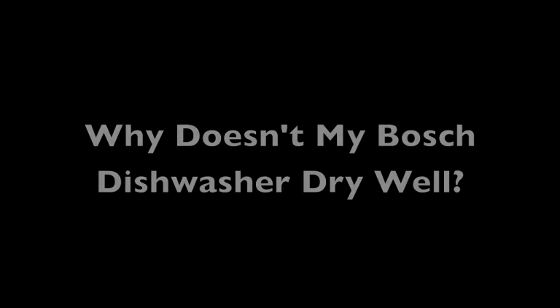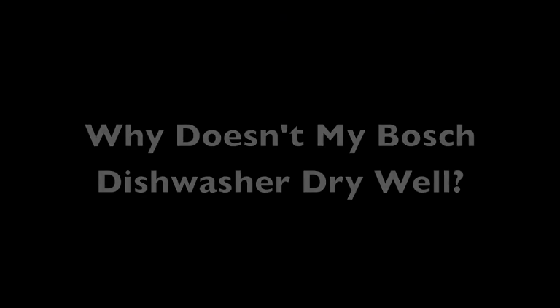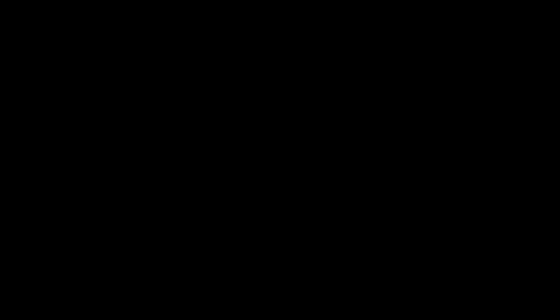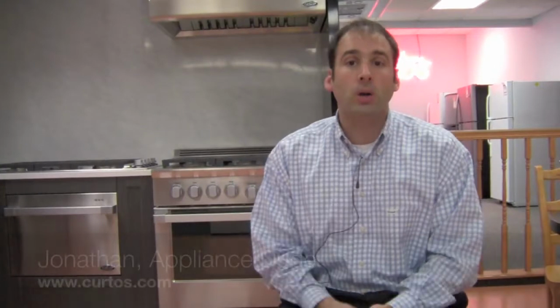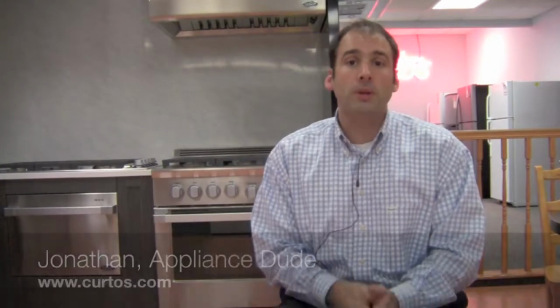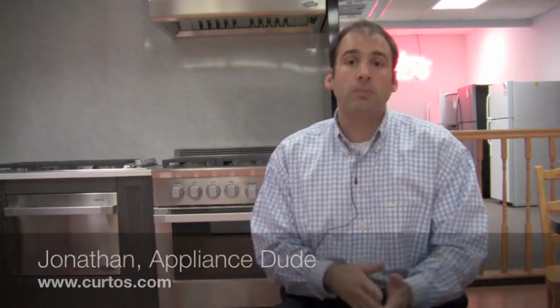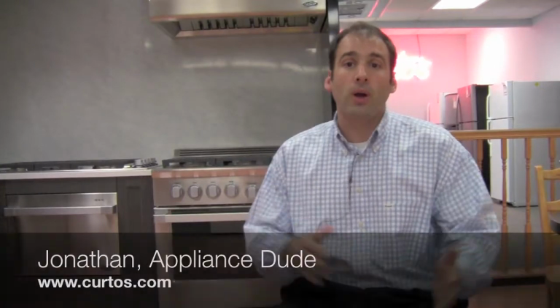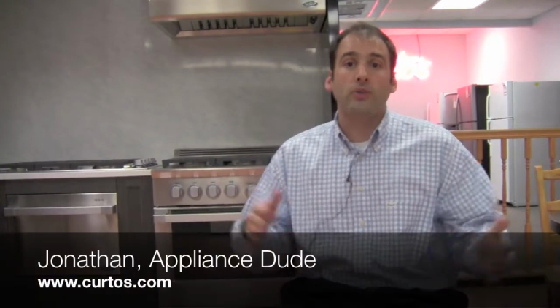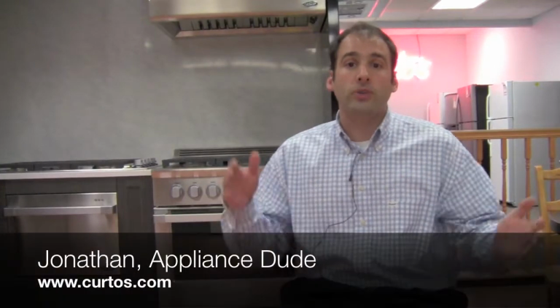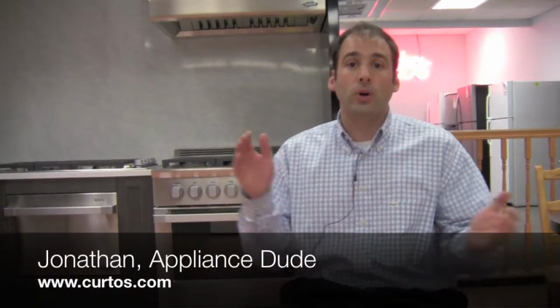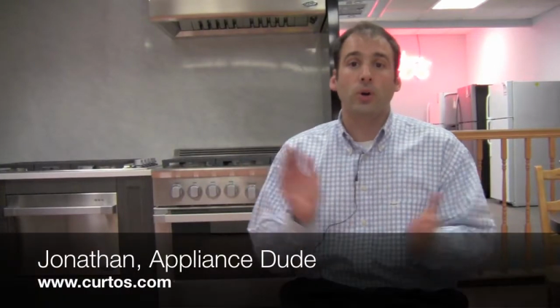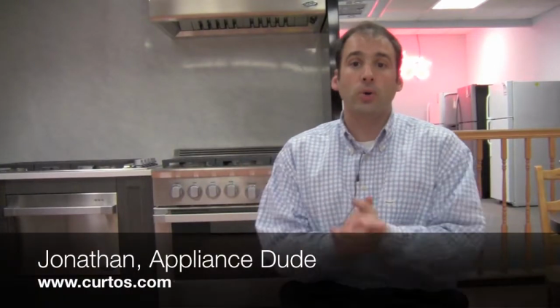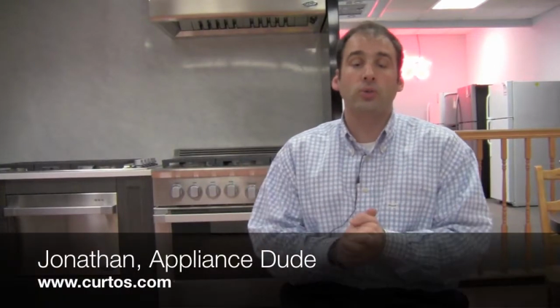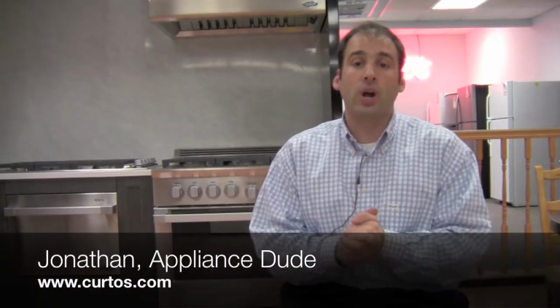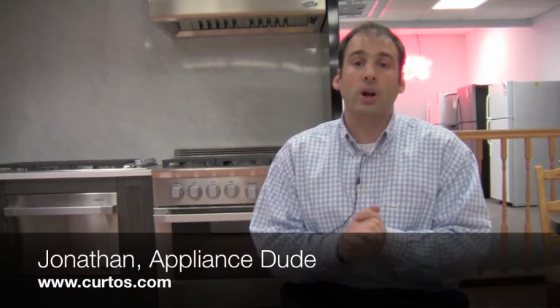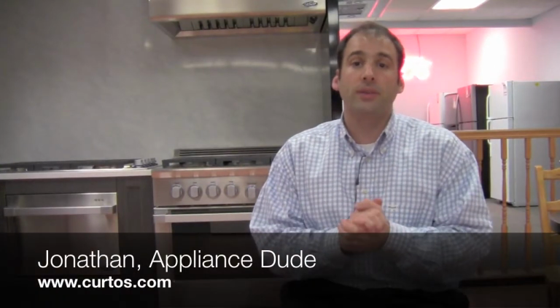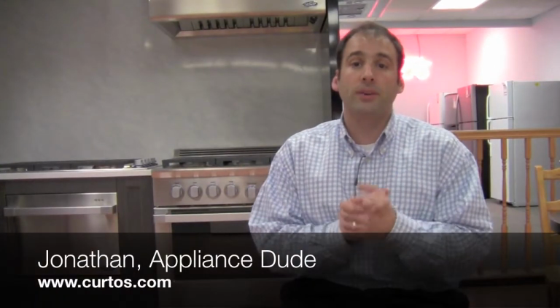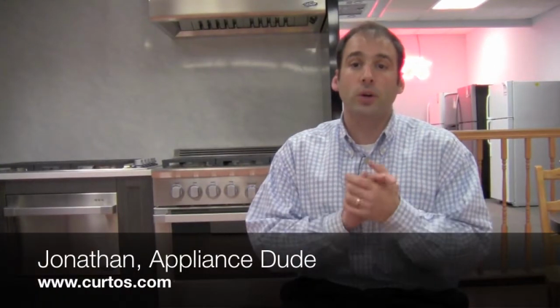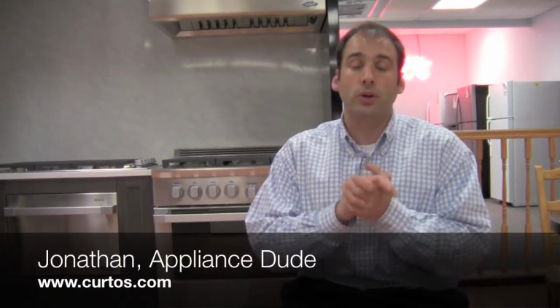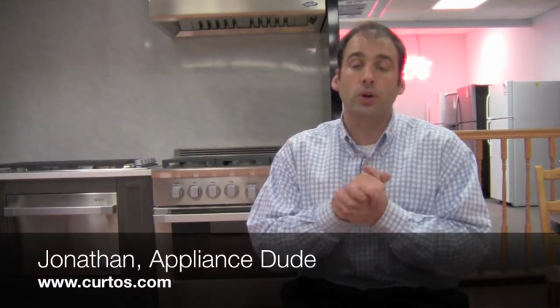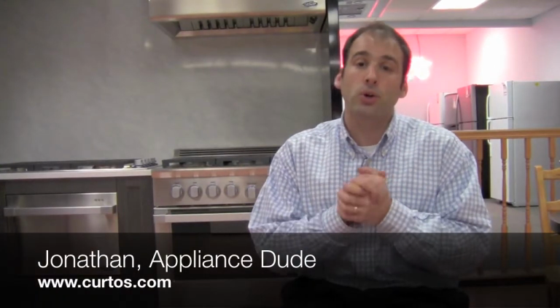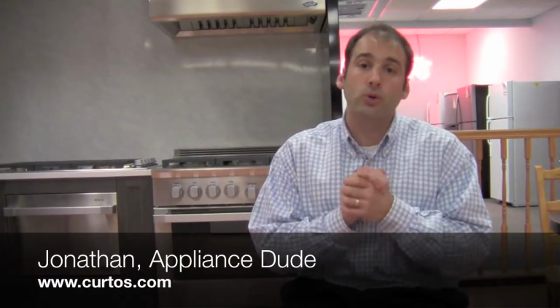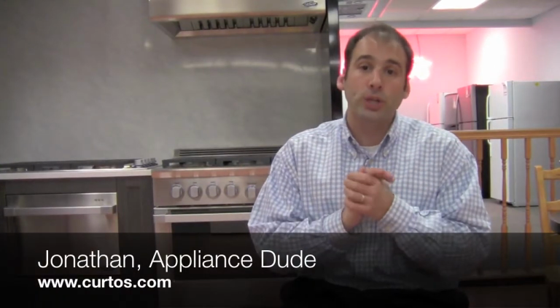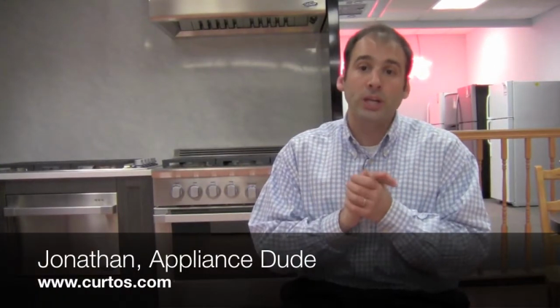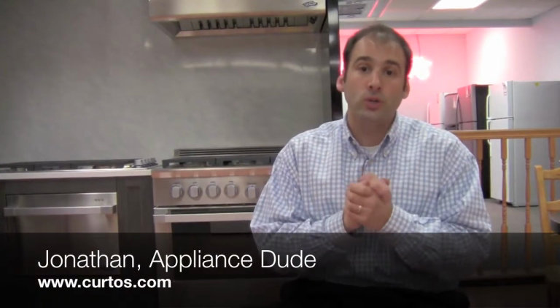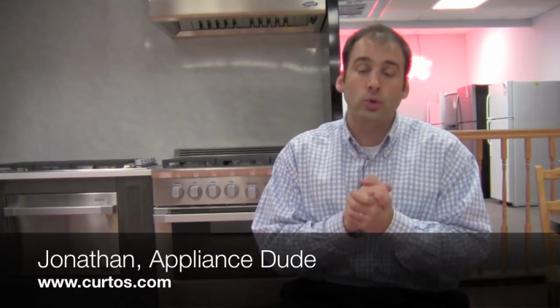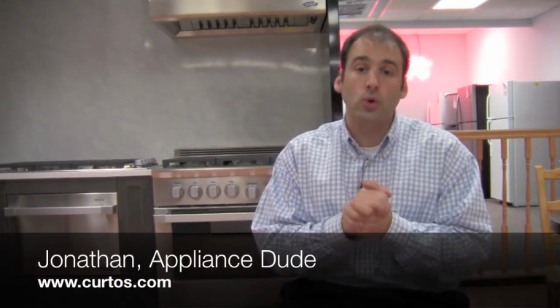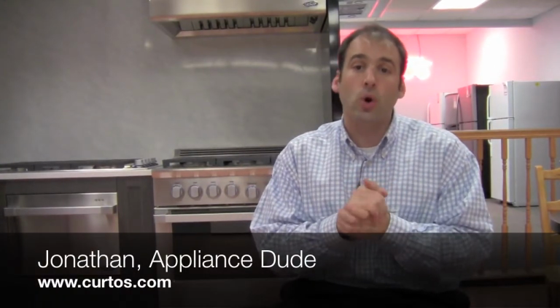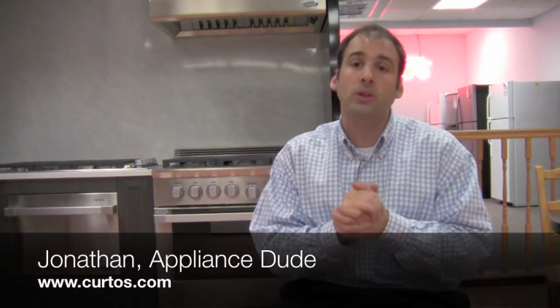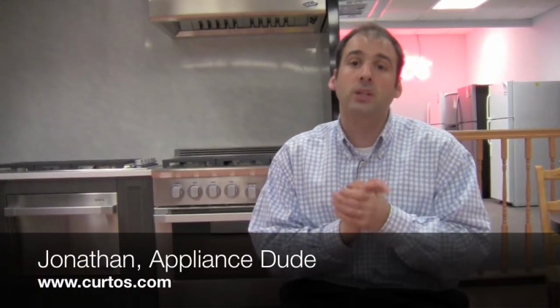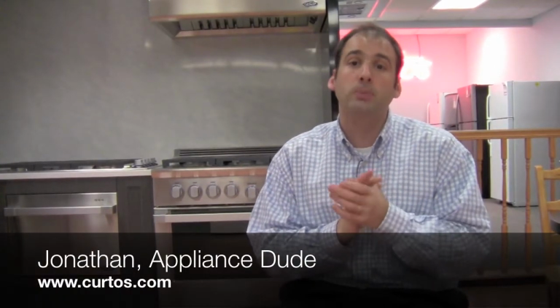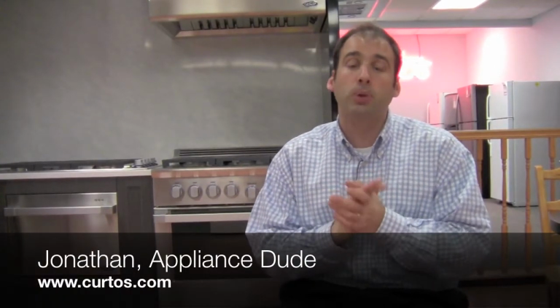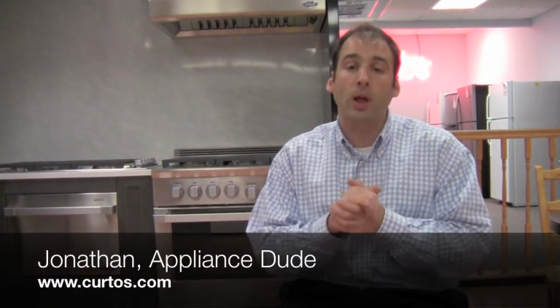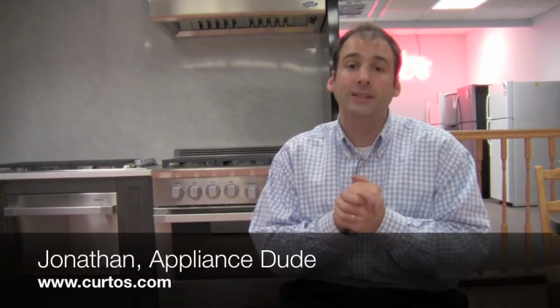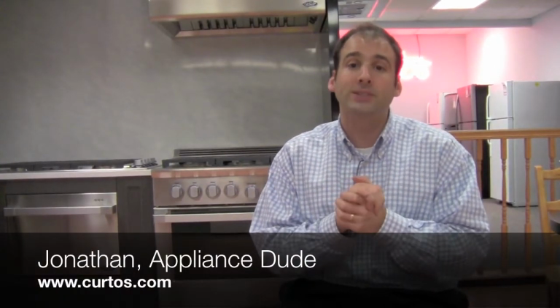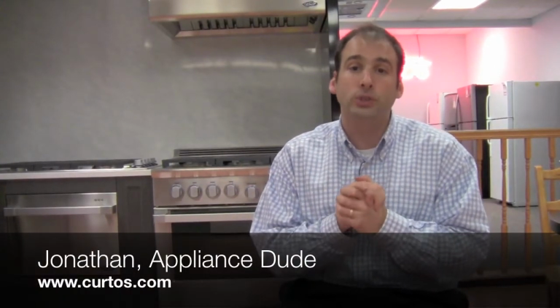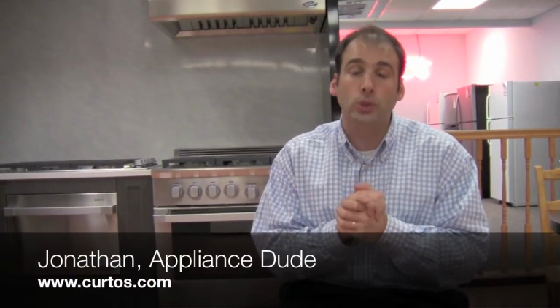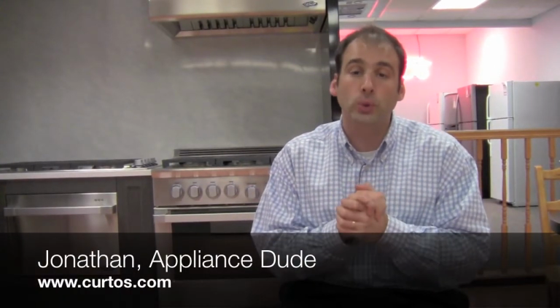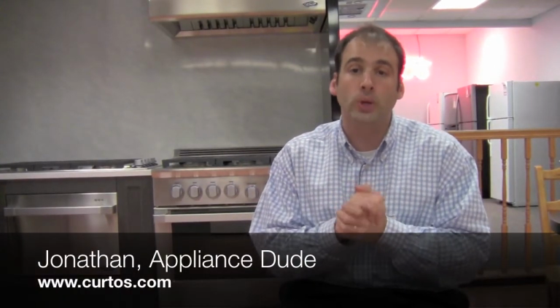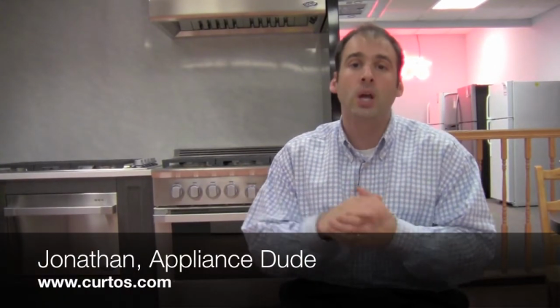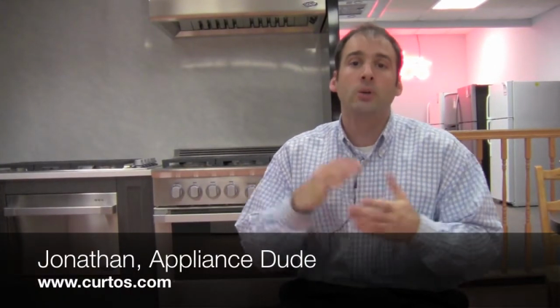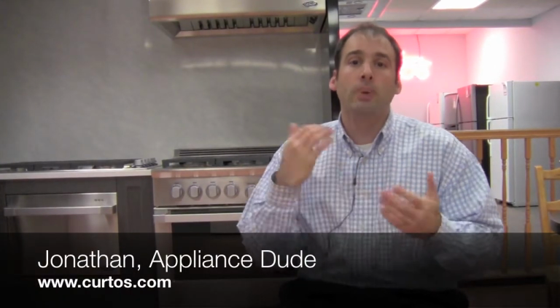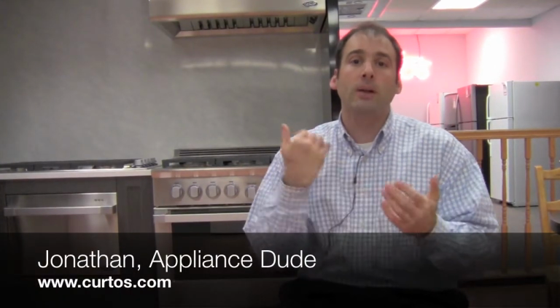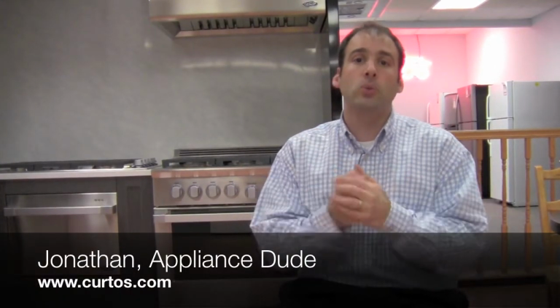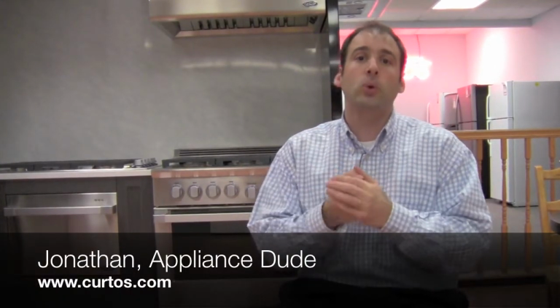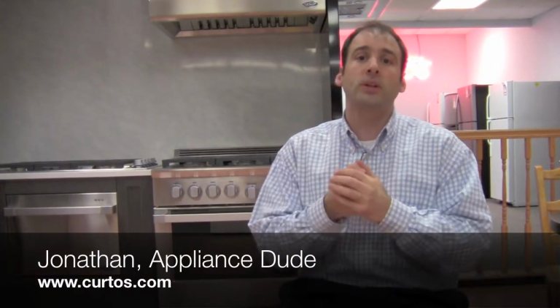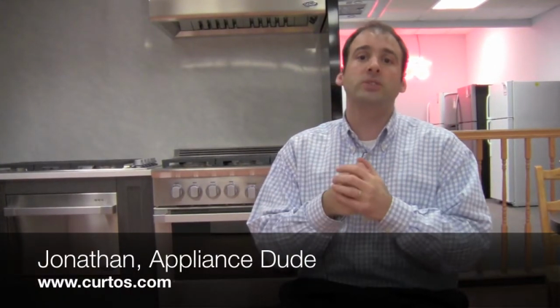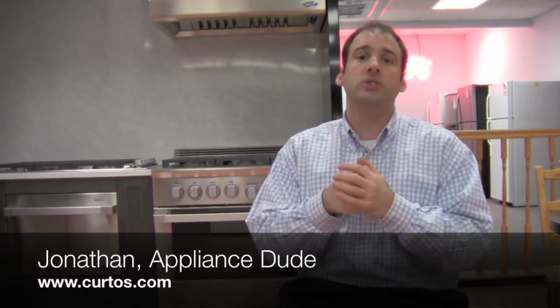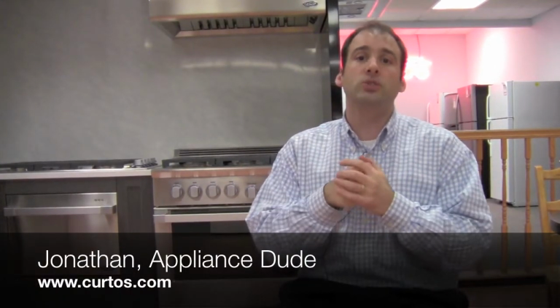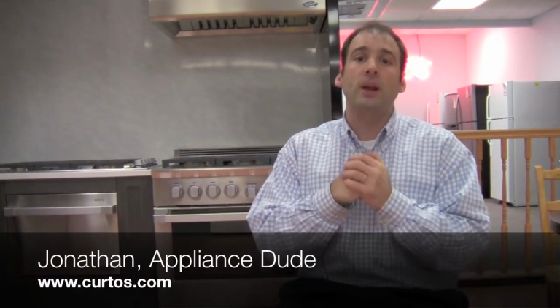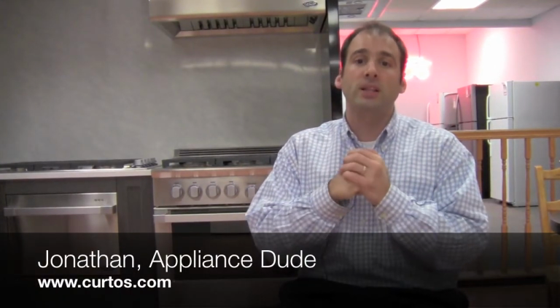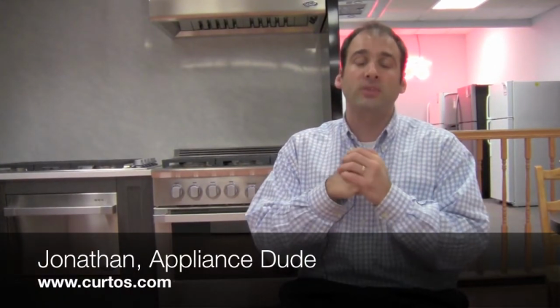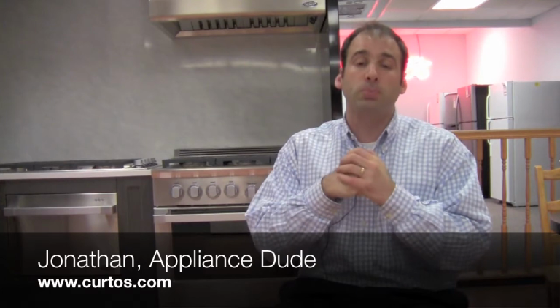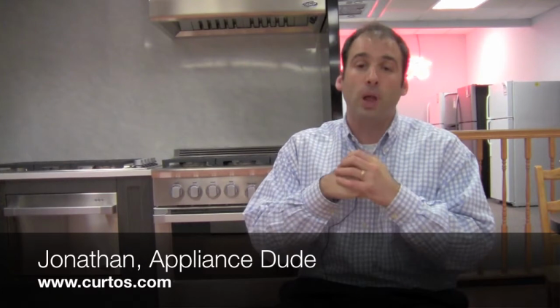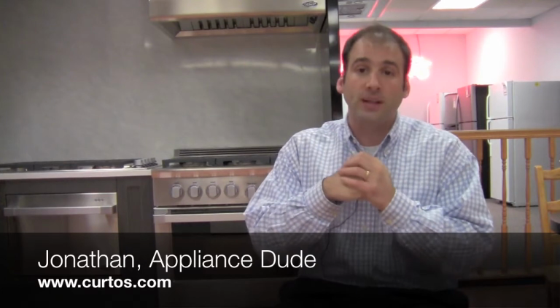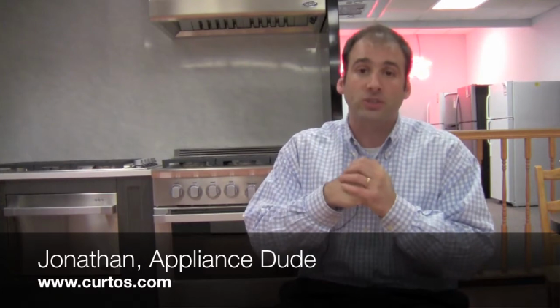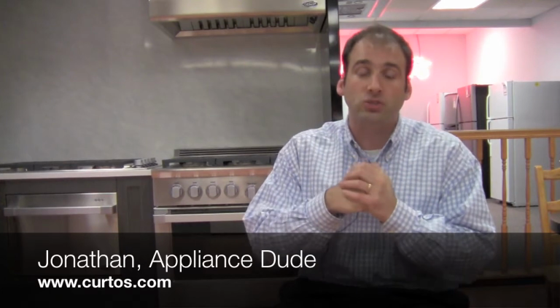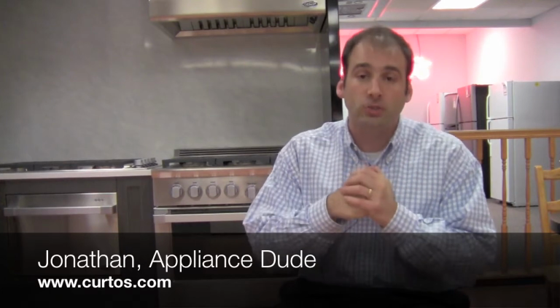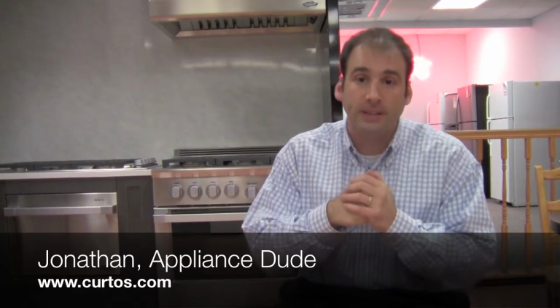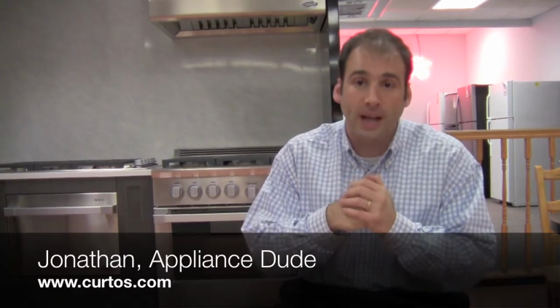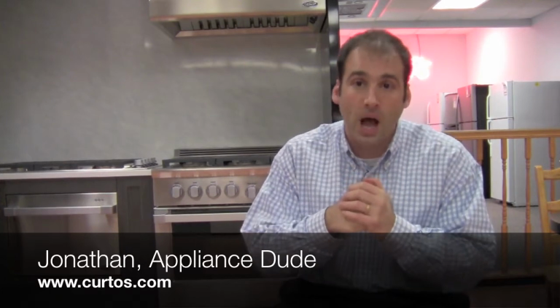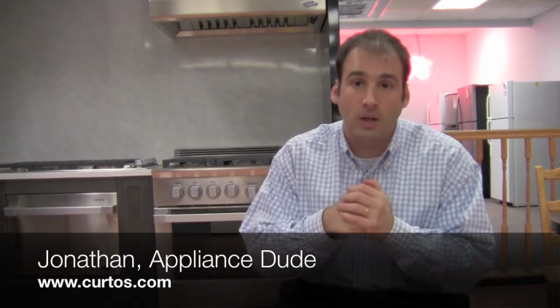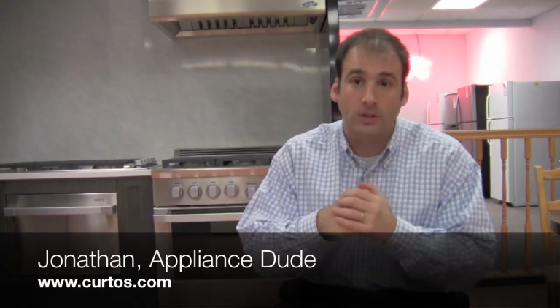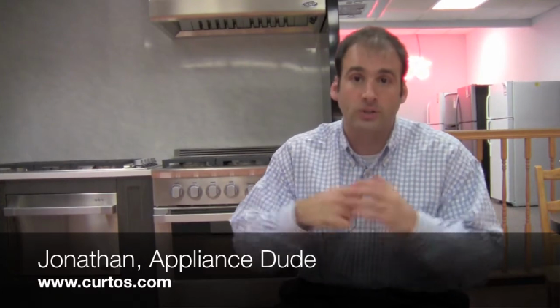Welcome to the Appliance Show. Jonathan here at Karno's in New York, the appliance dude. About to witness the strength of appliance street knowledge.